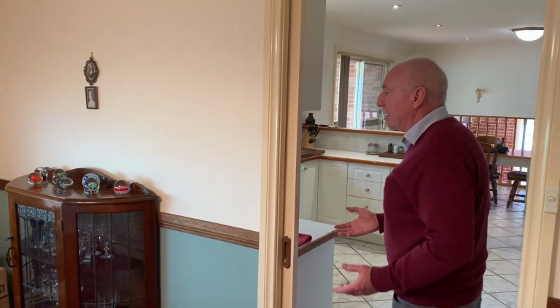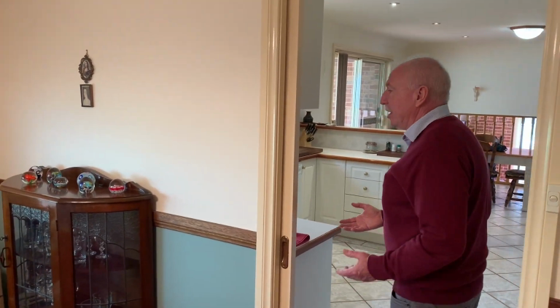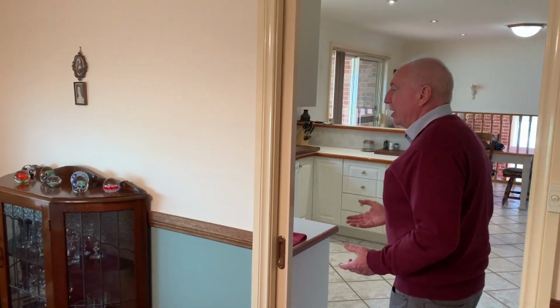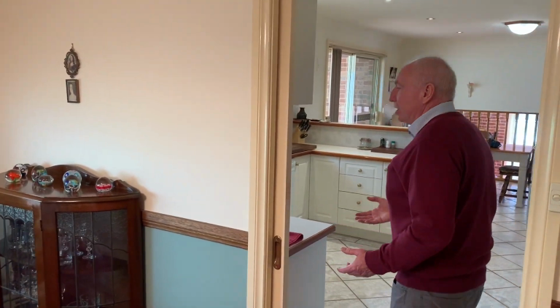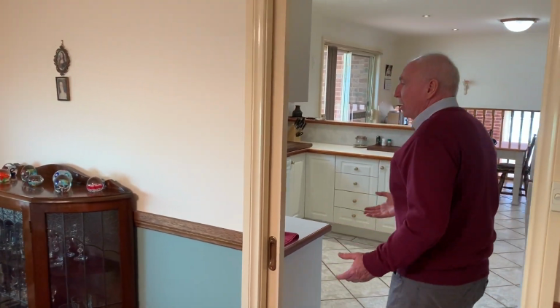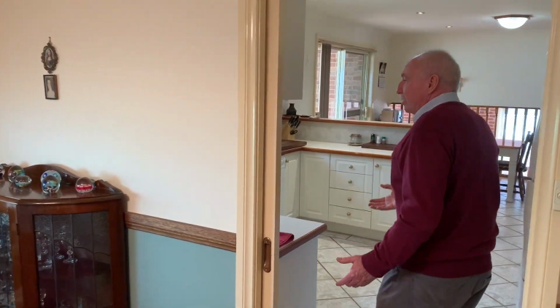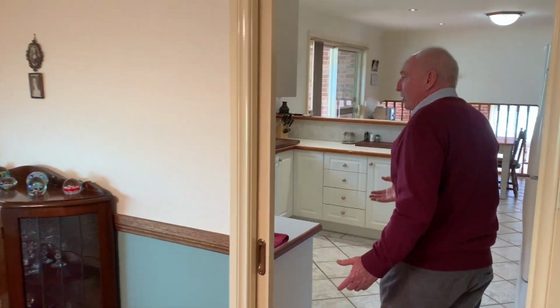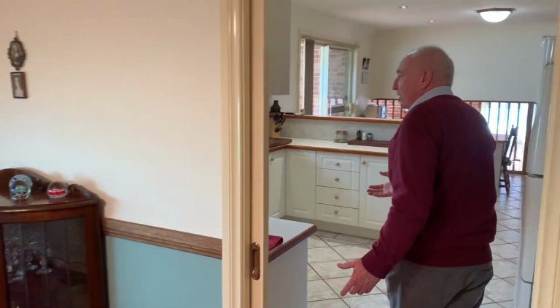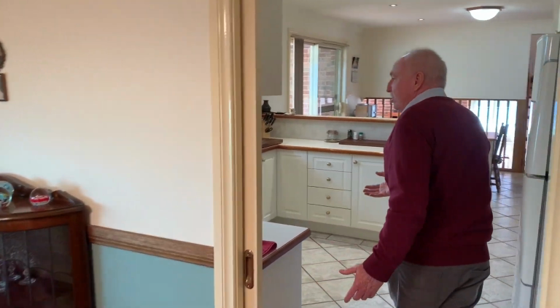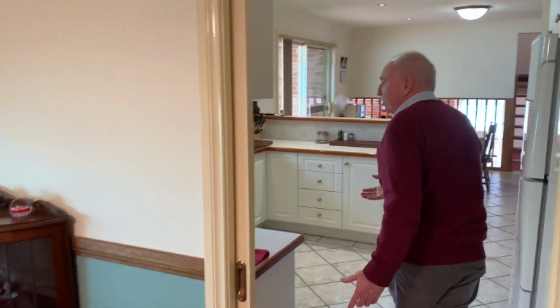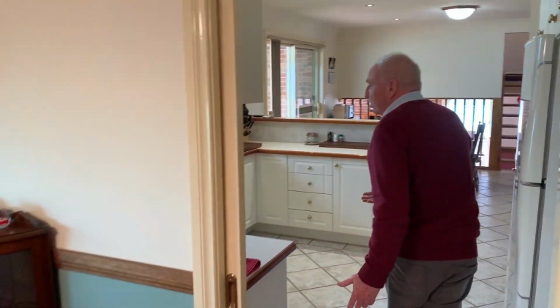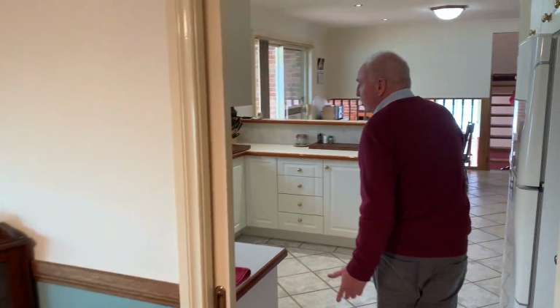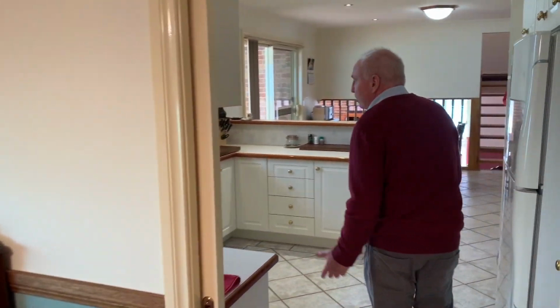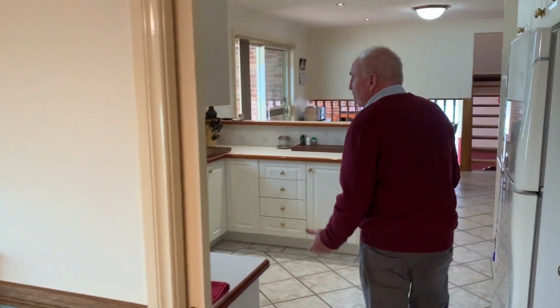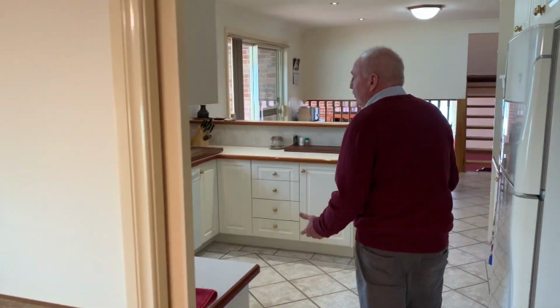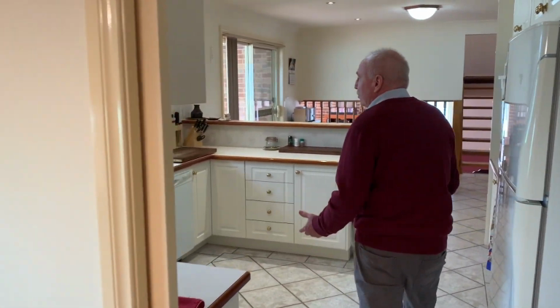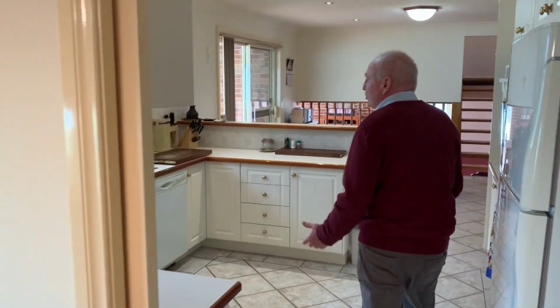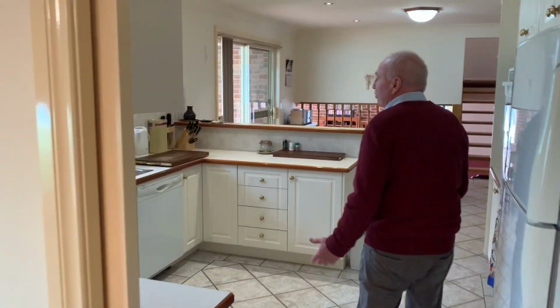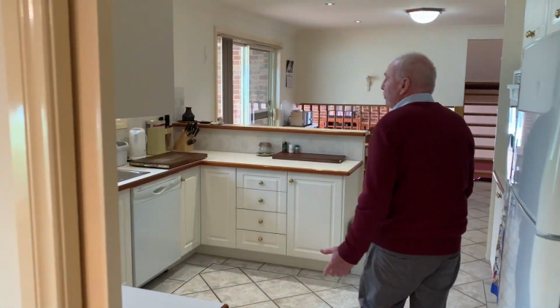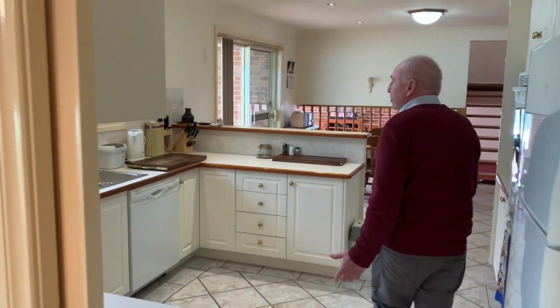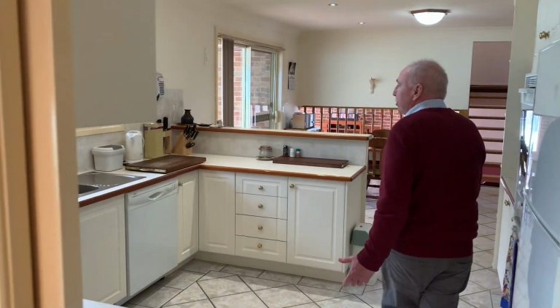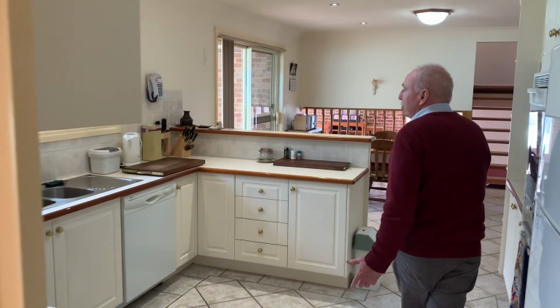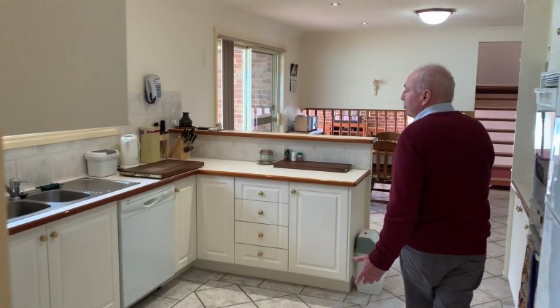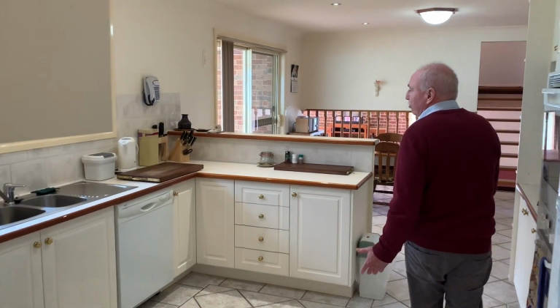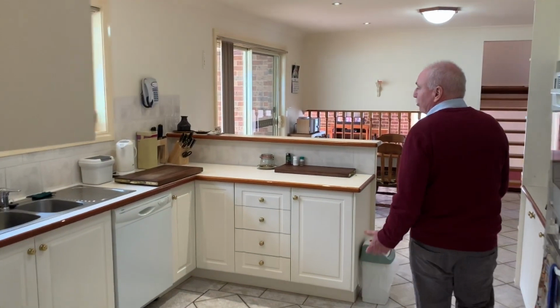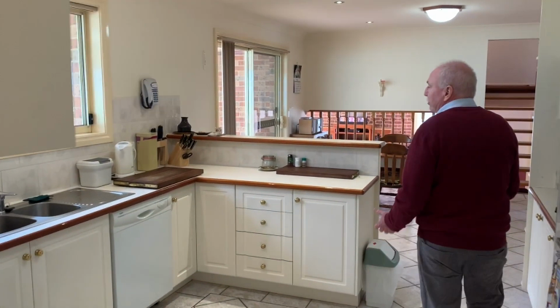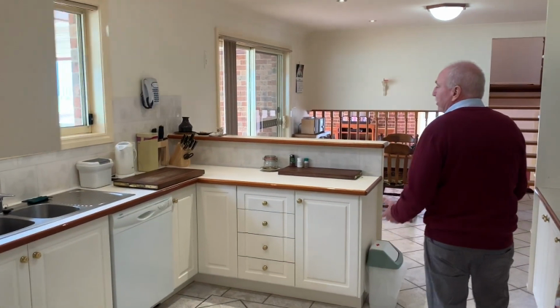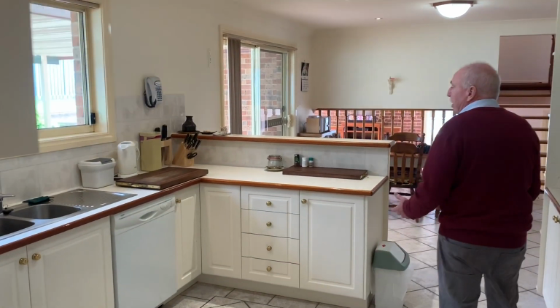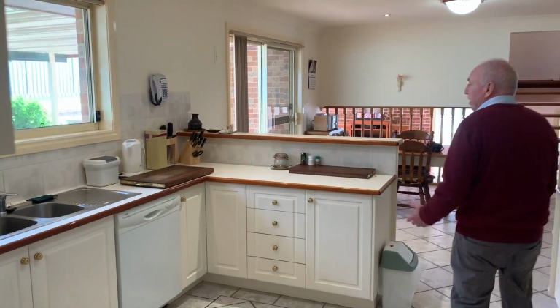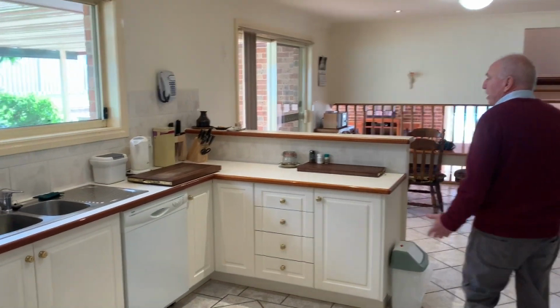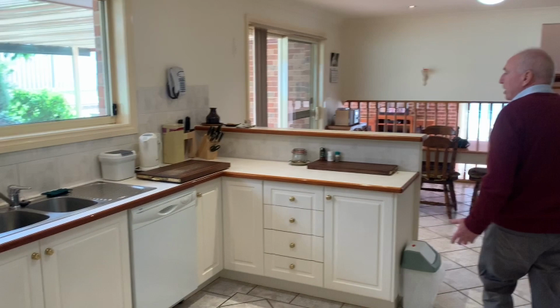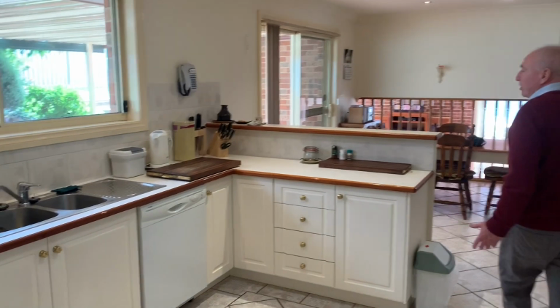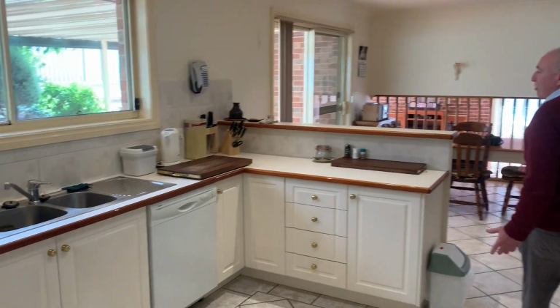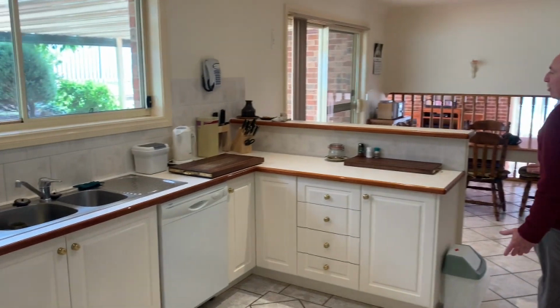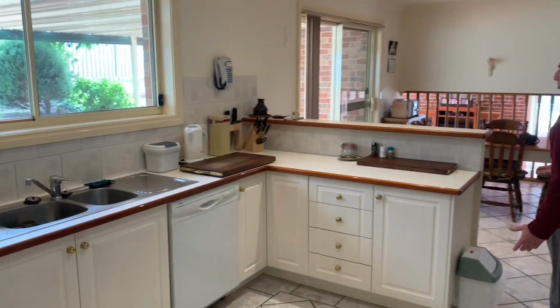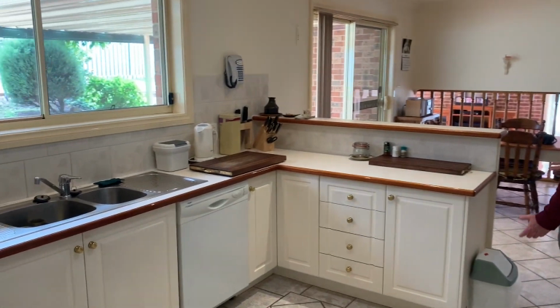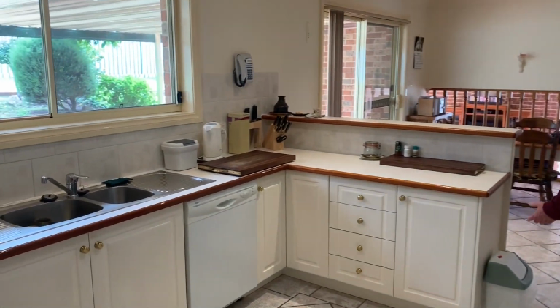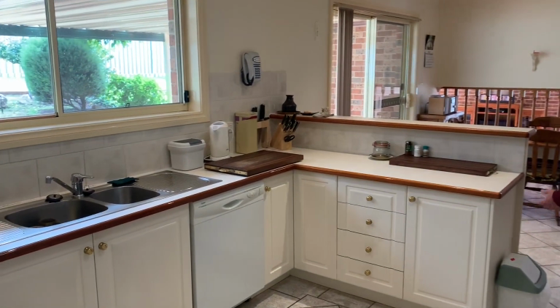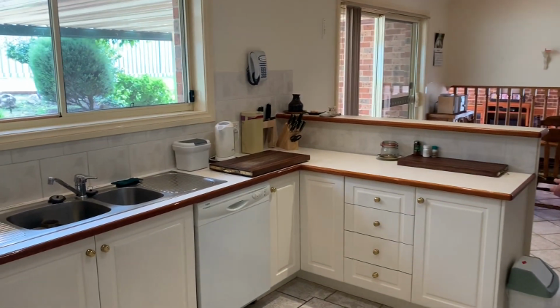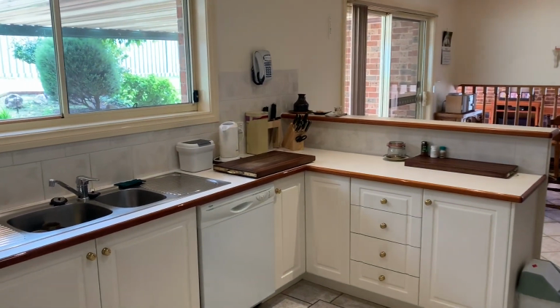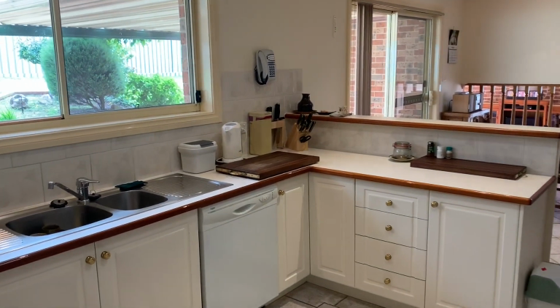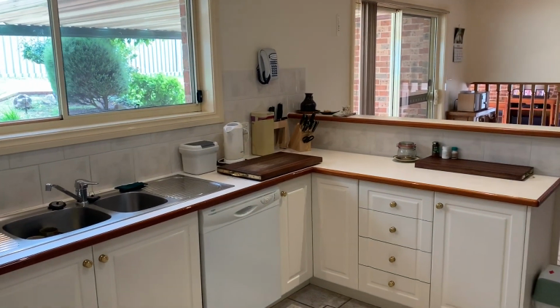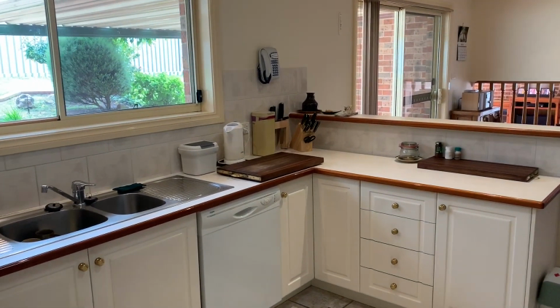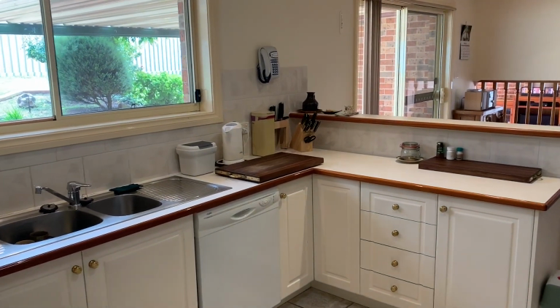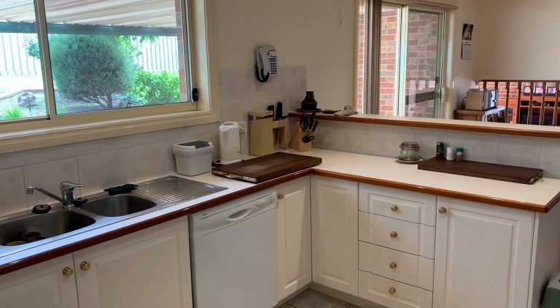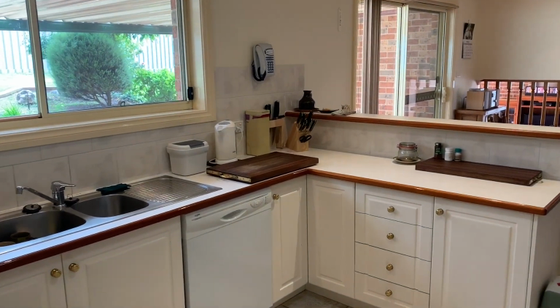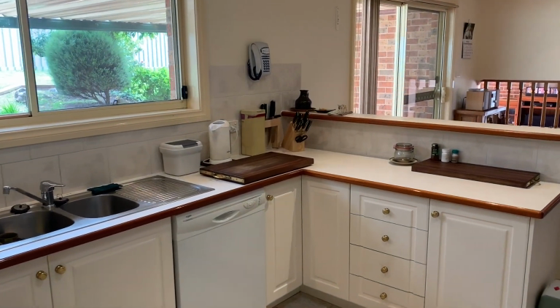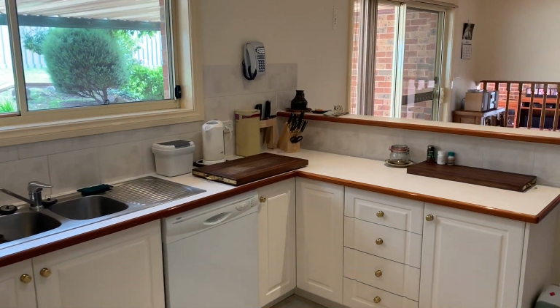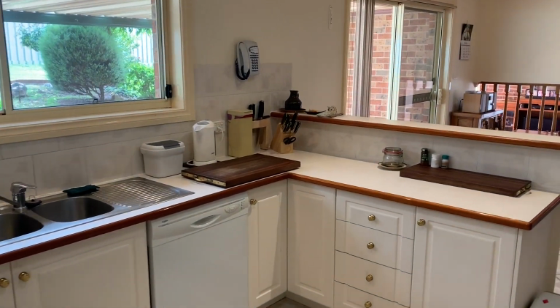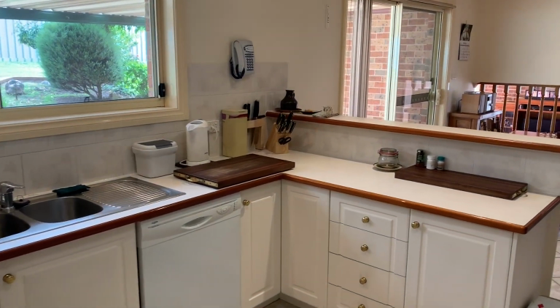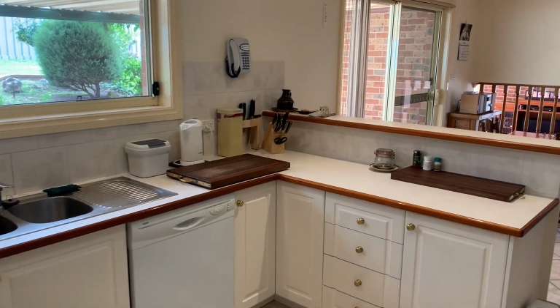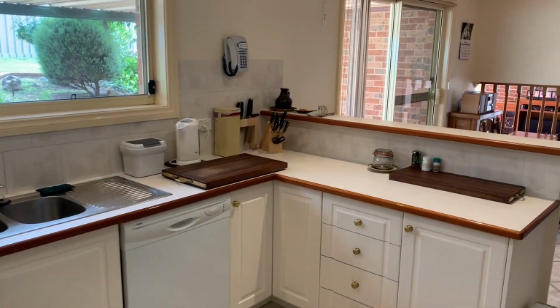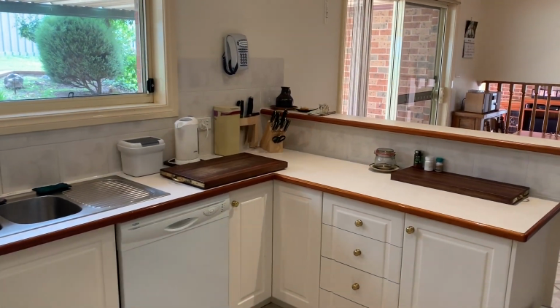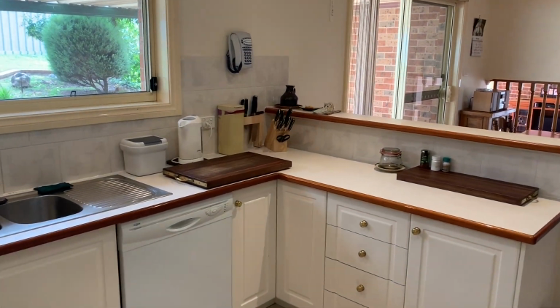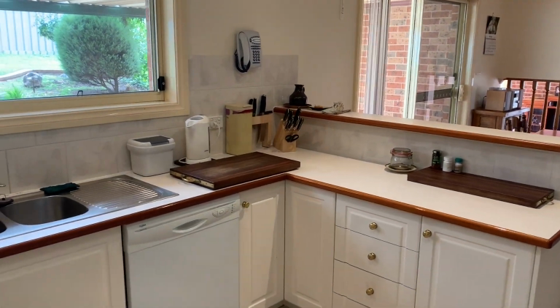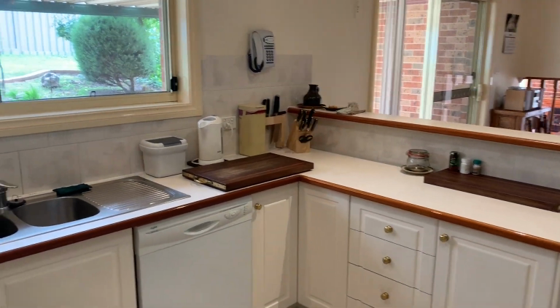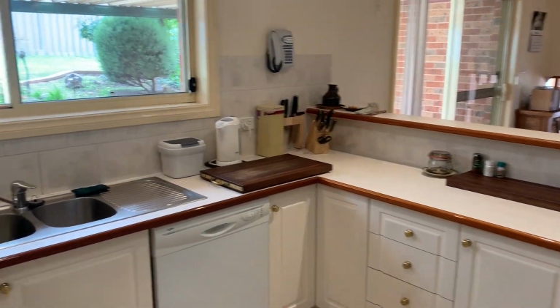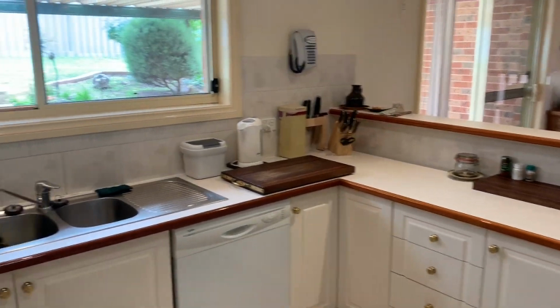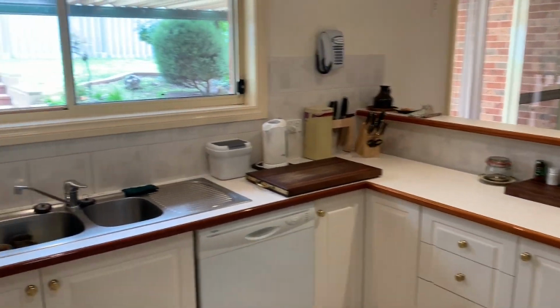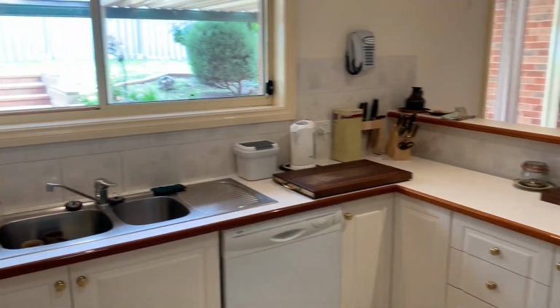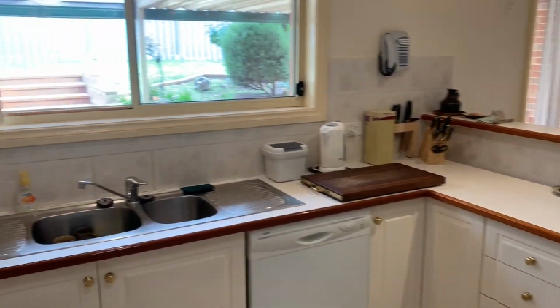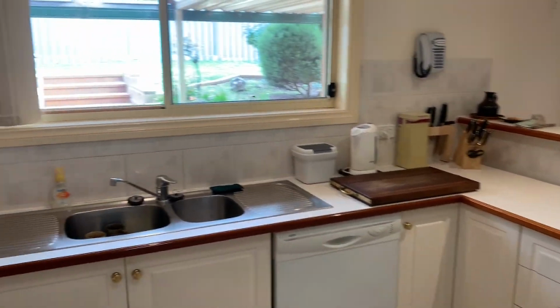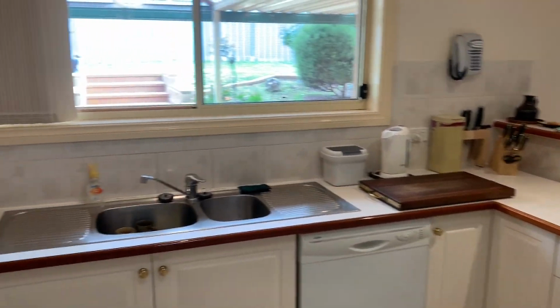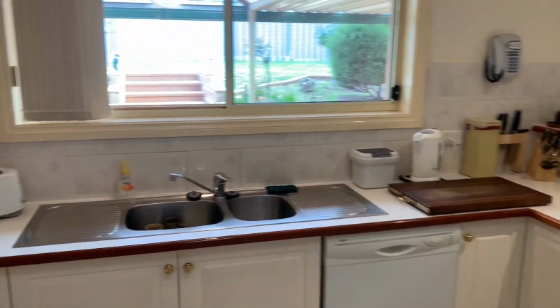The kitchen itself is all very neutral and has lots of storage, which is good, and presents as being very modern.